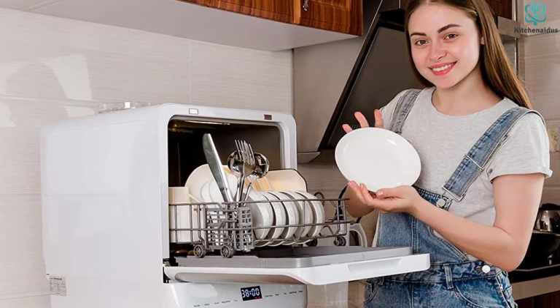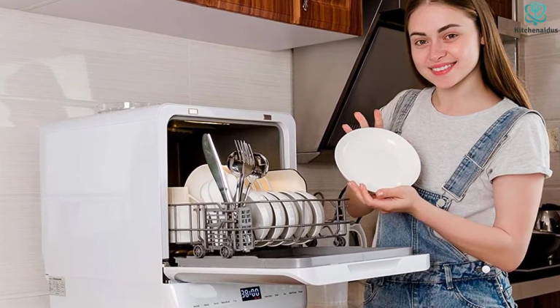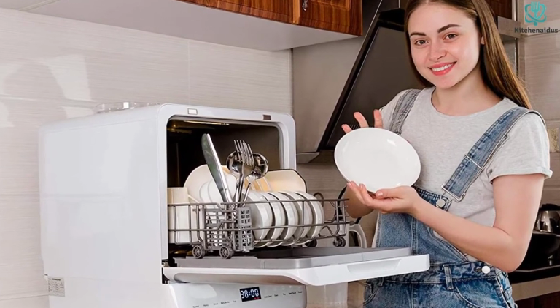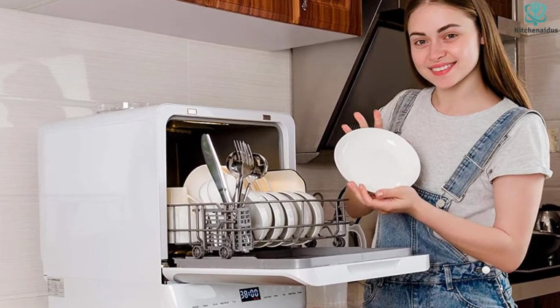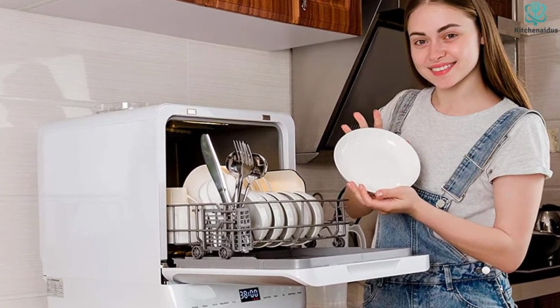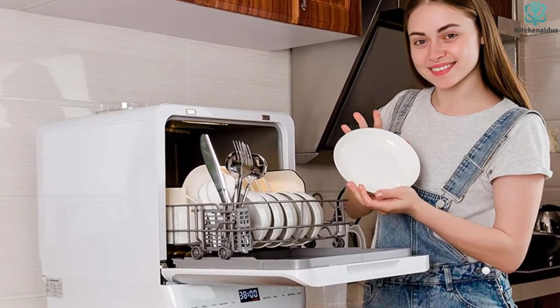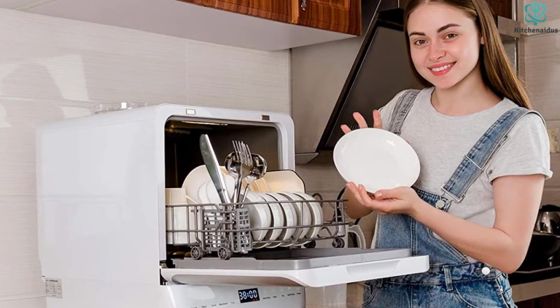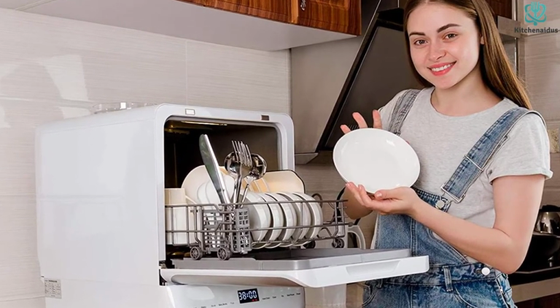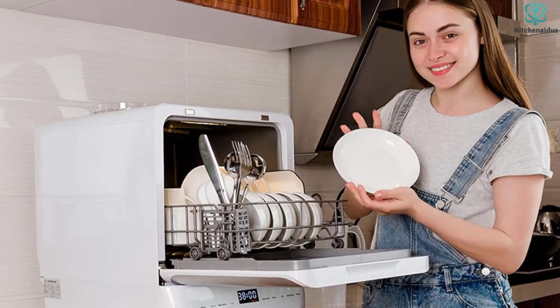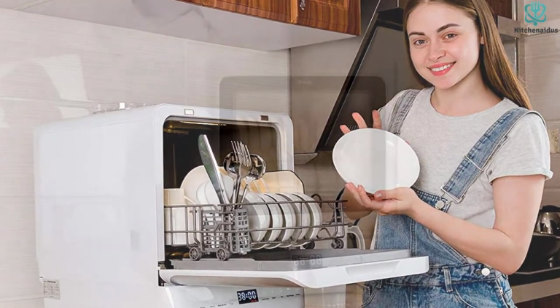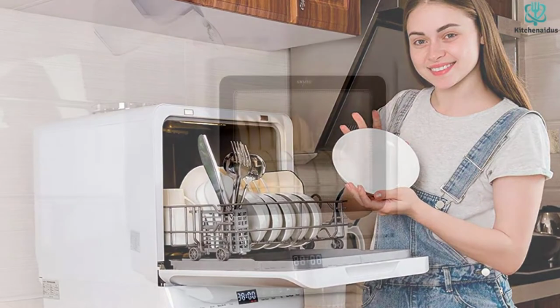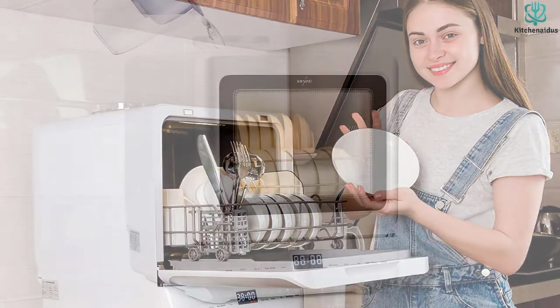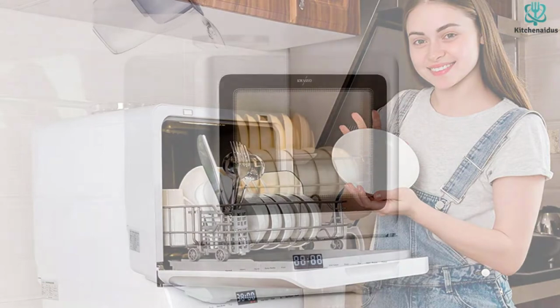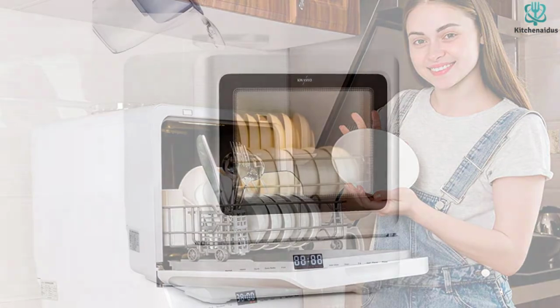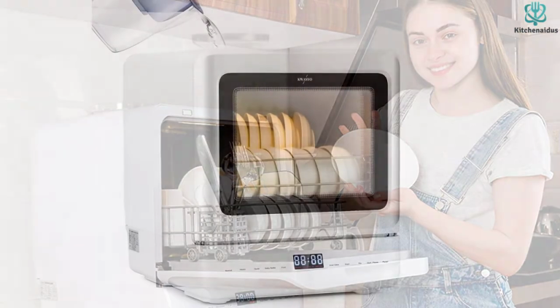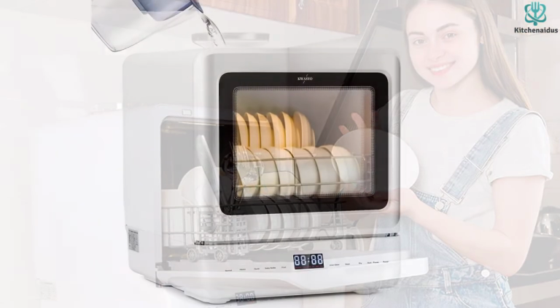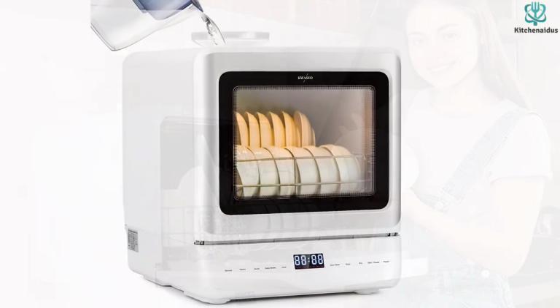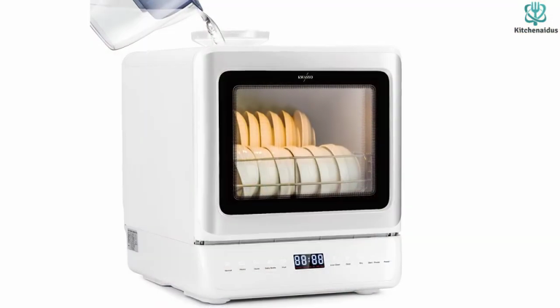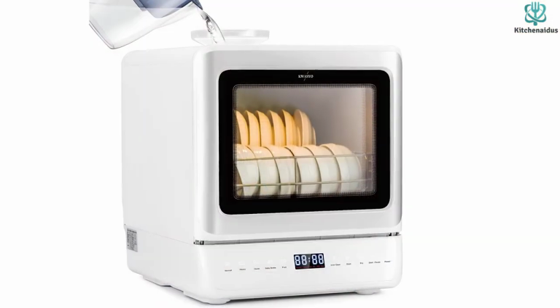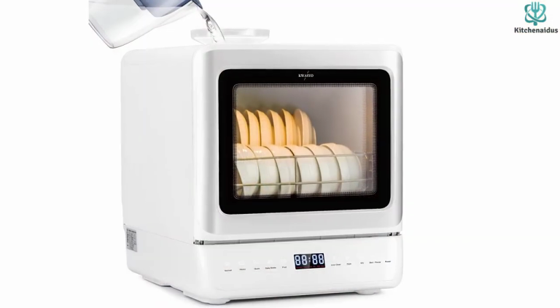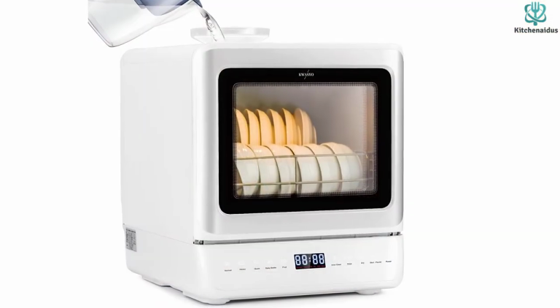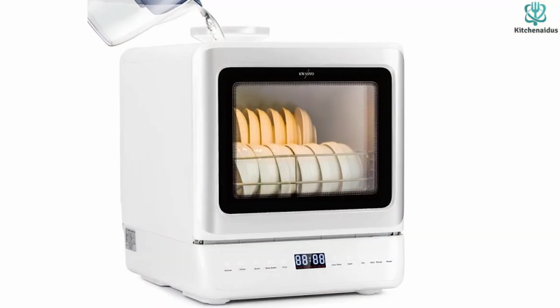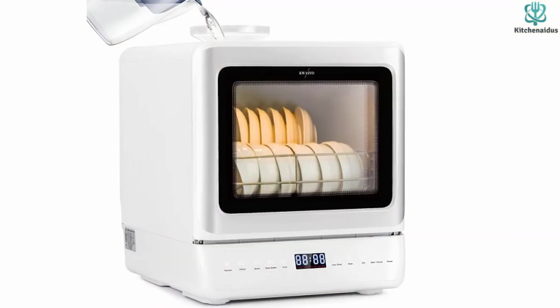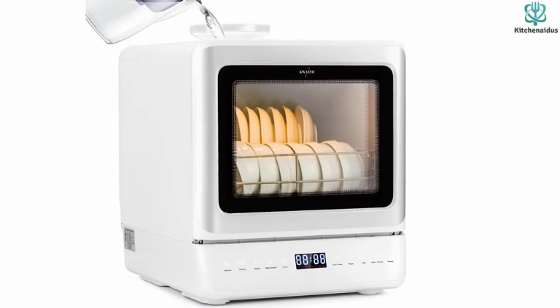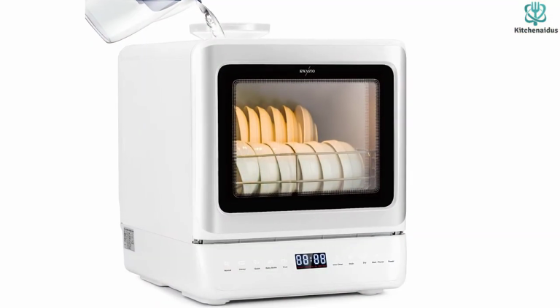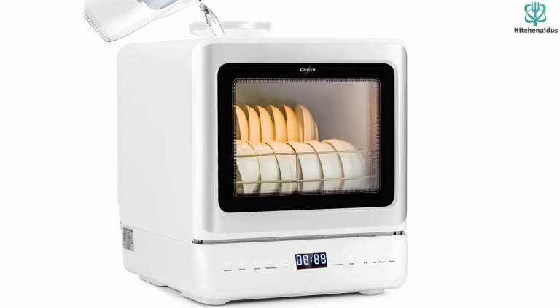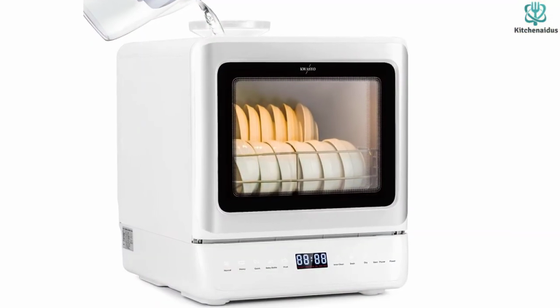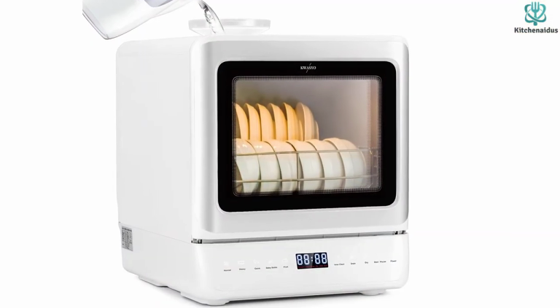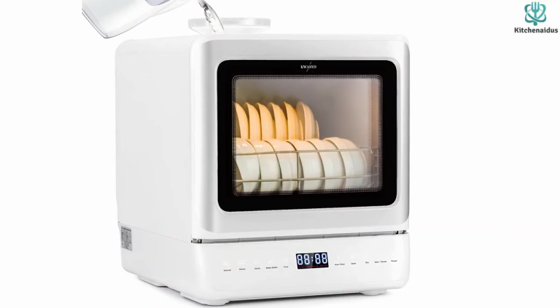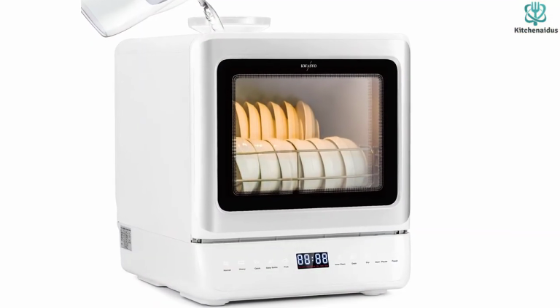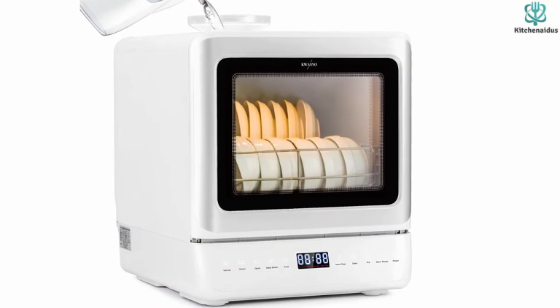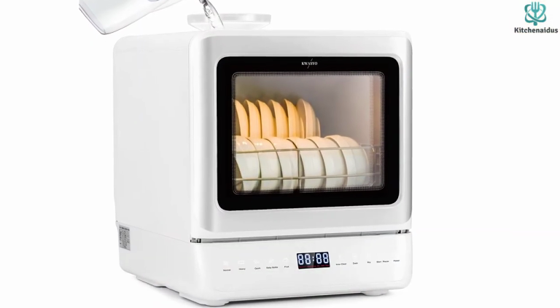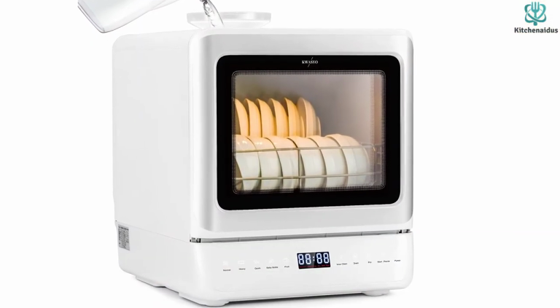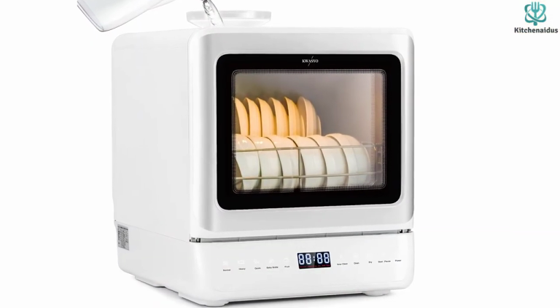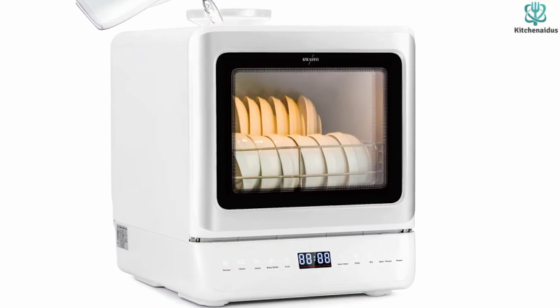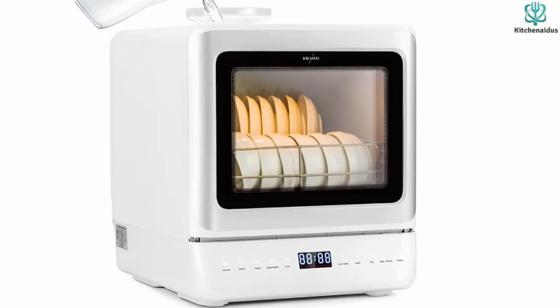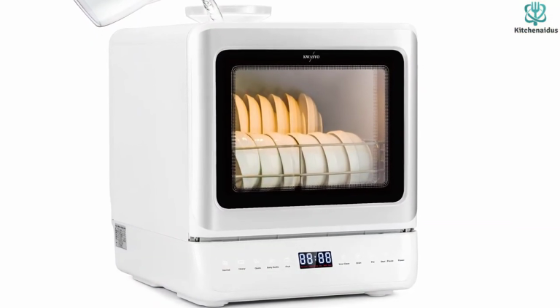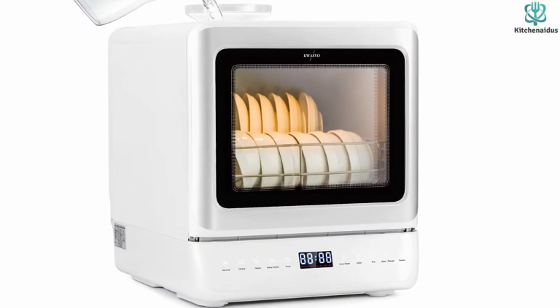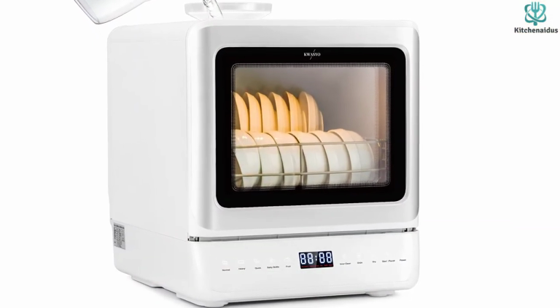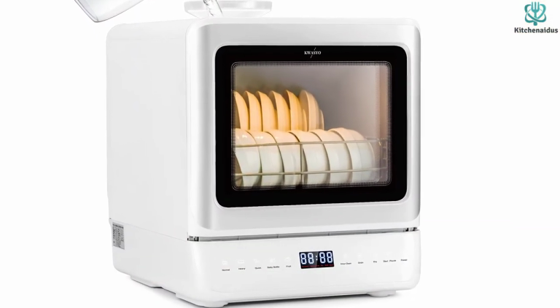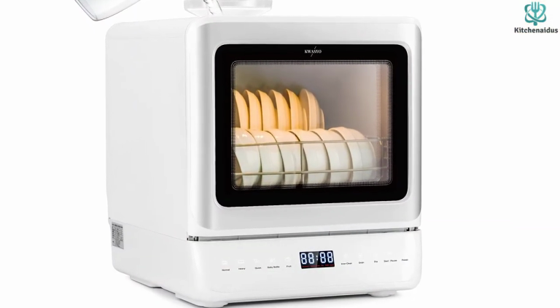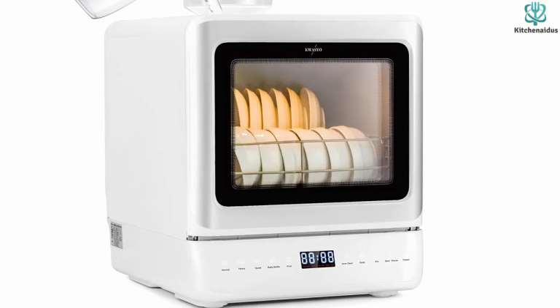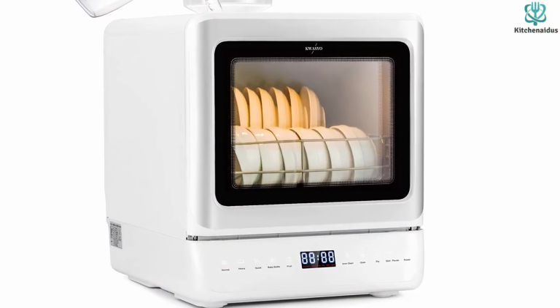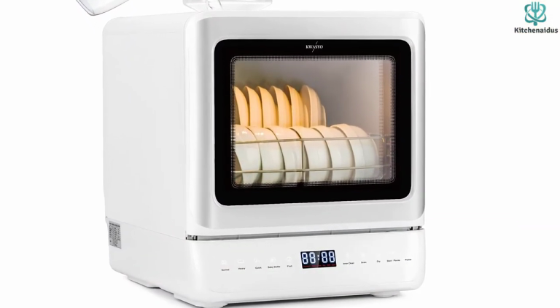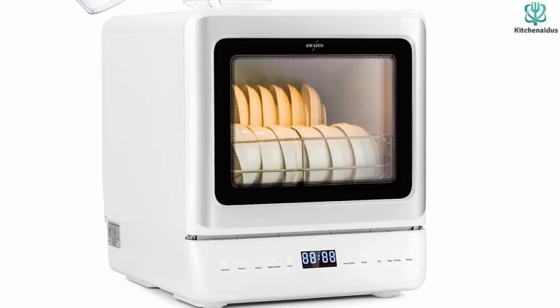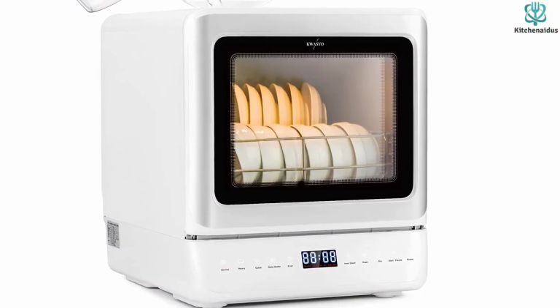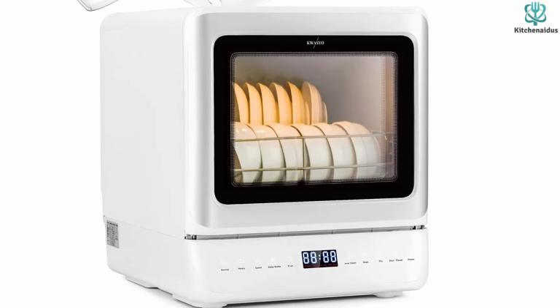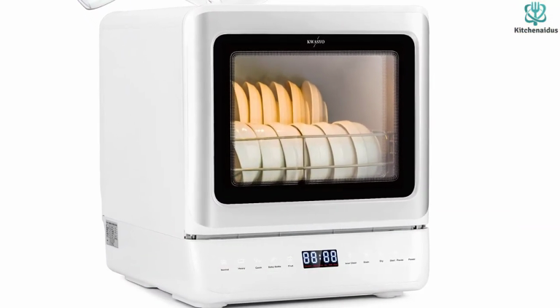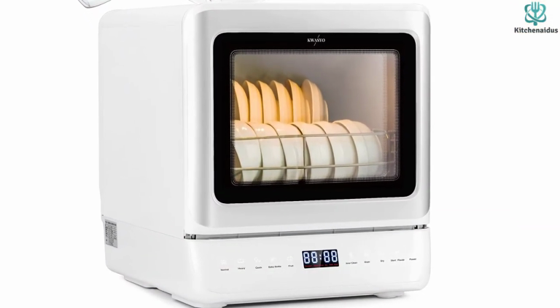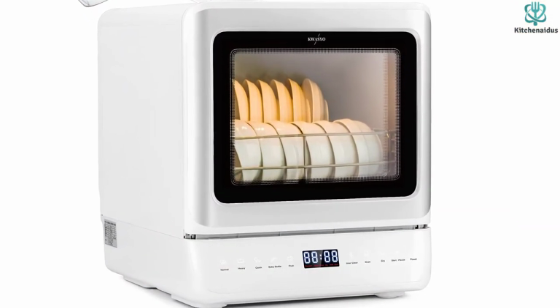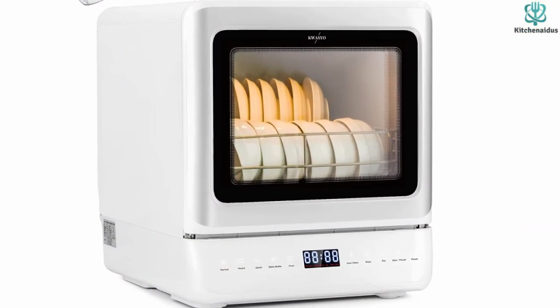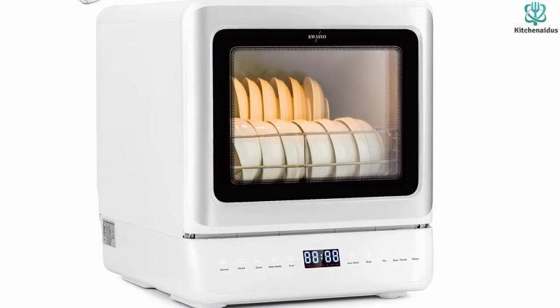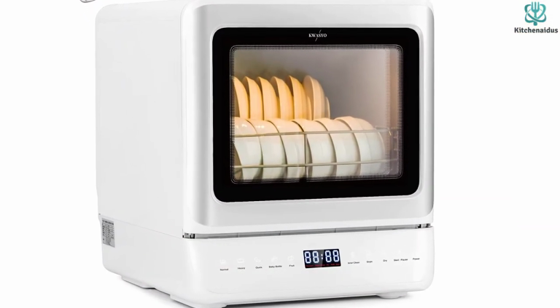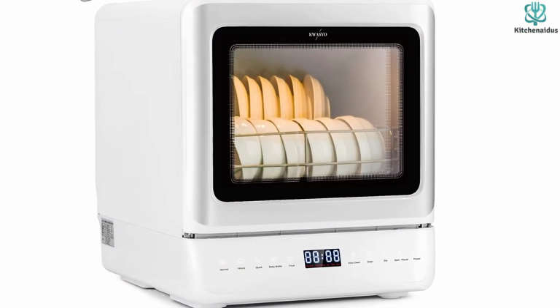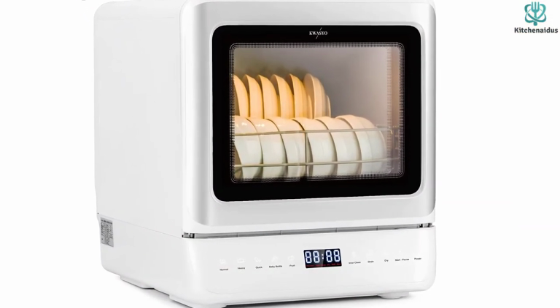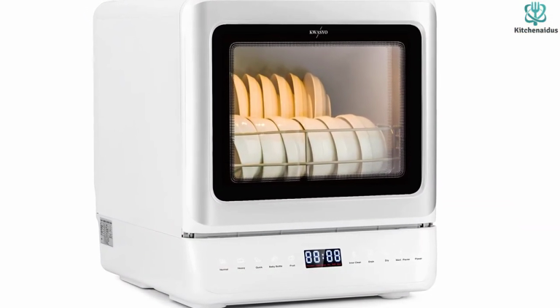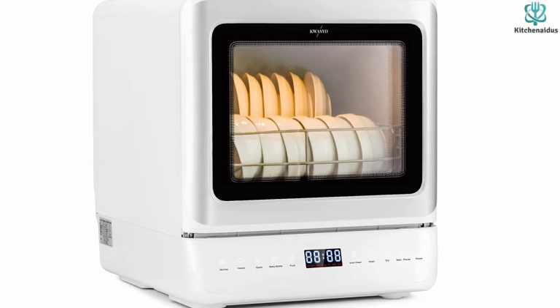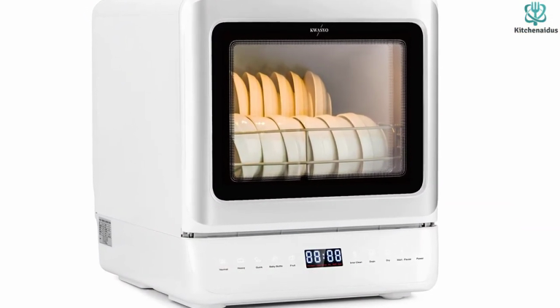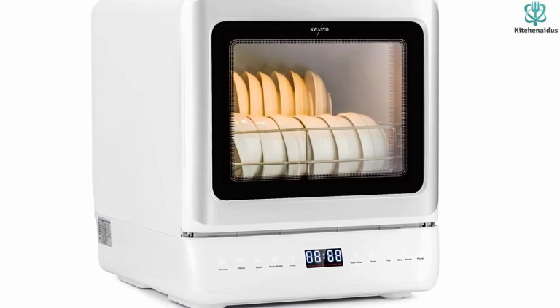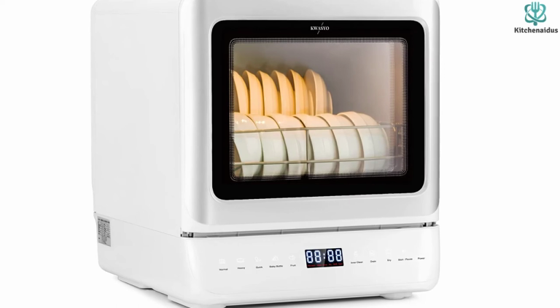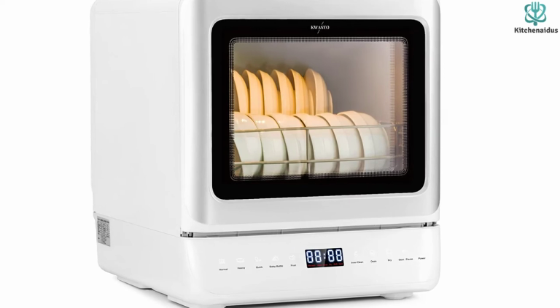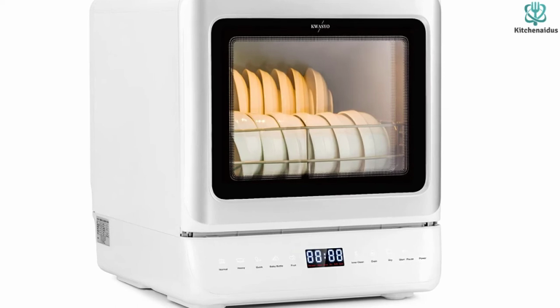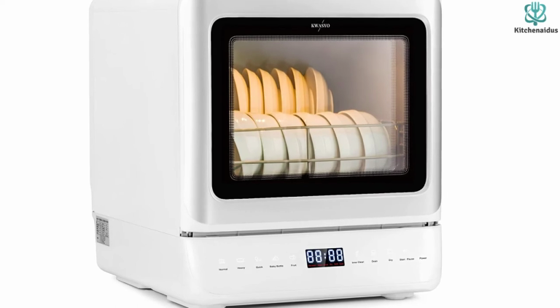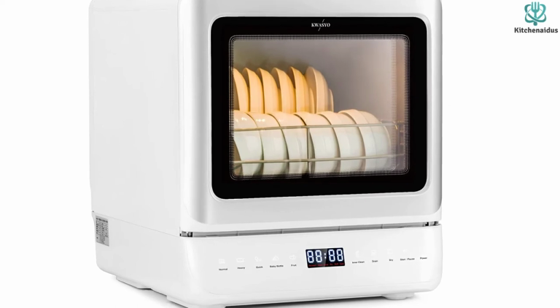Besides, the dishwasher is portable and kid-friendly, which allows you to wash fruits and dry the essentials with proper storage.